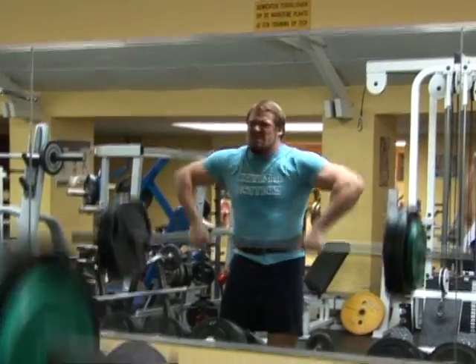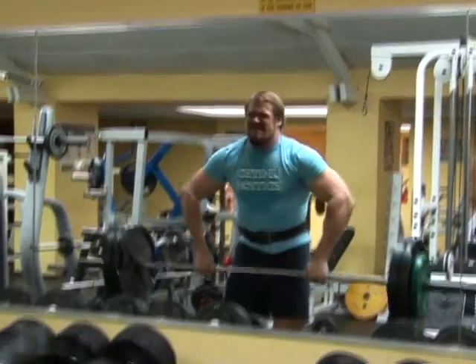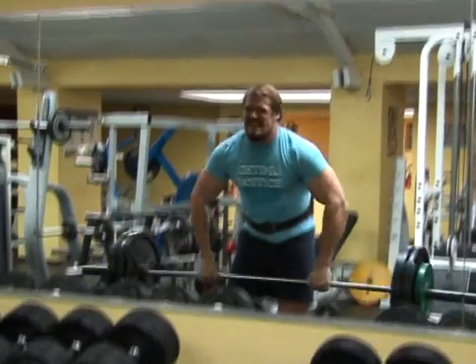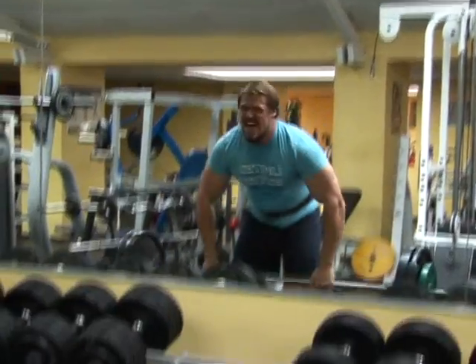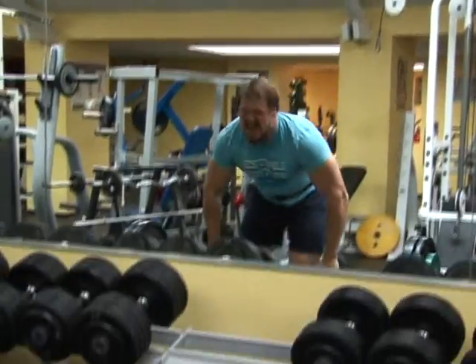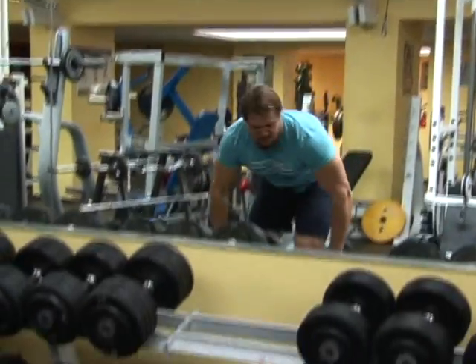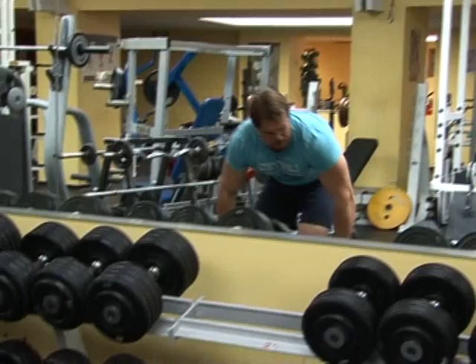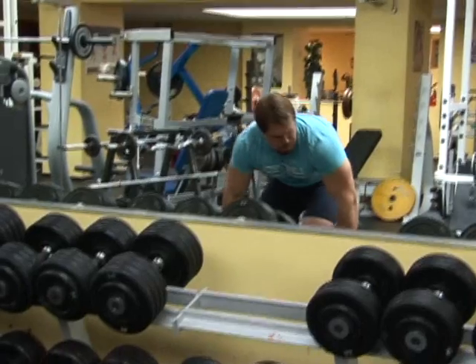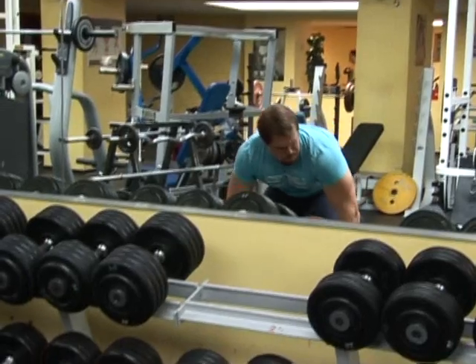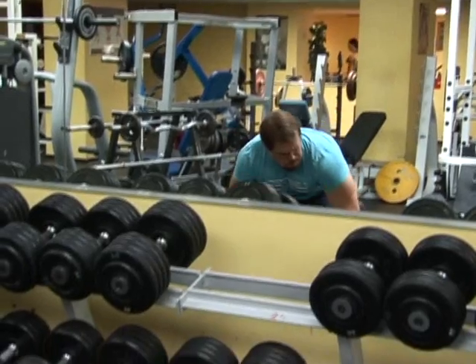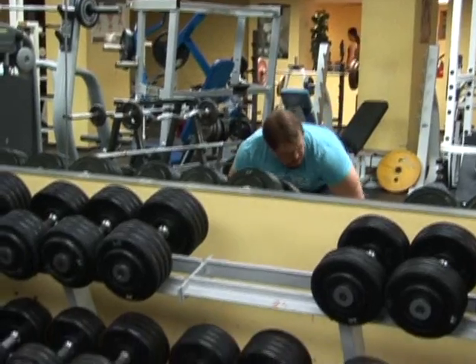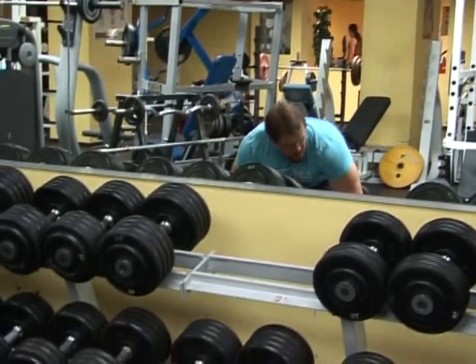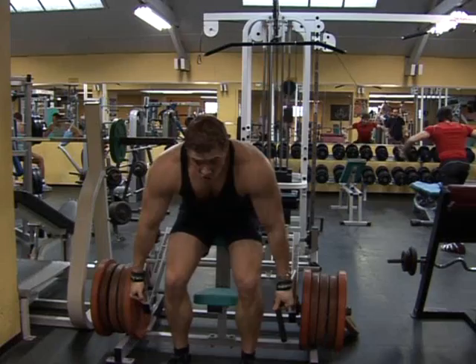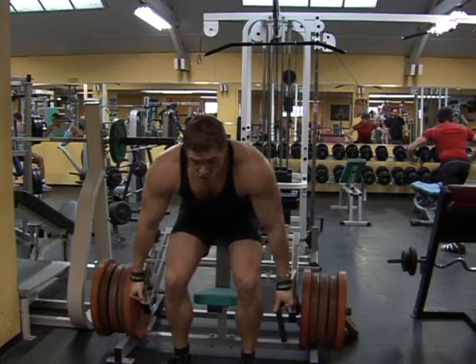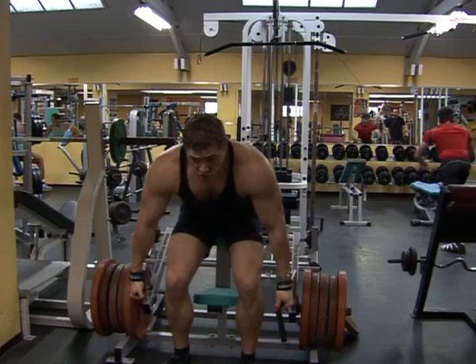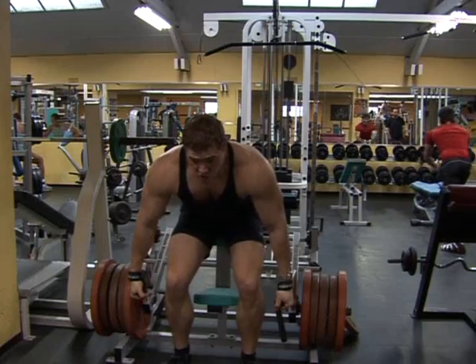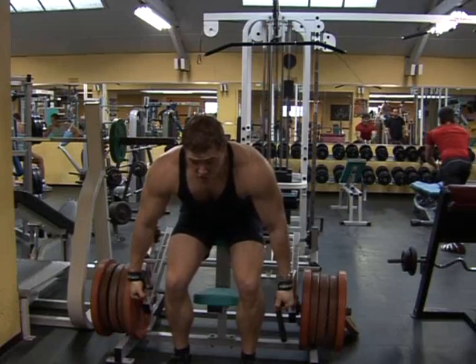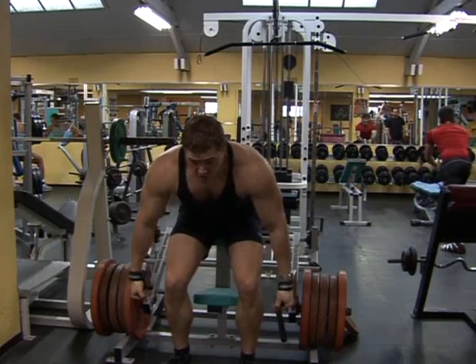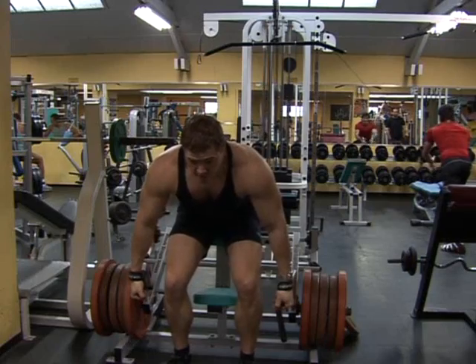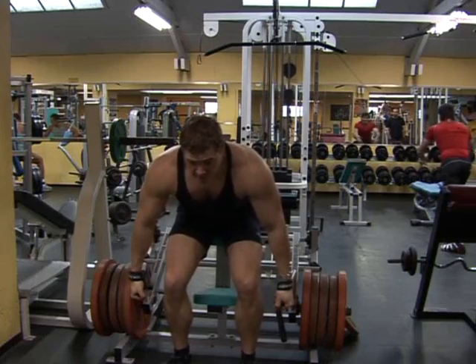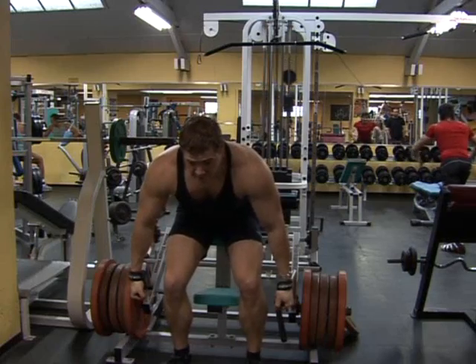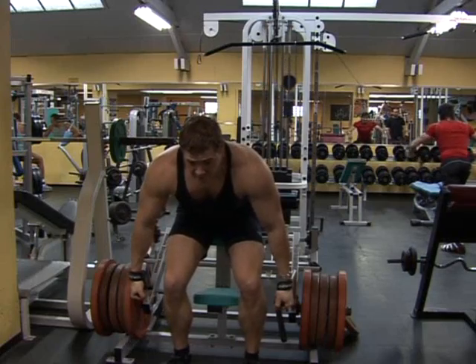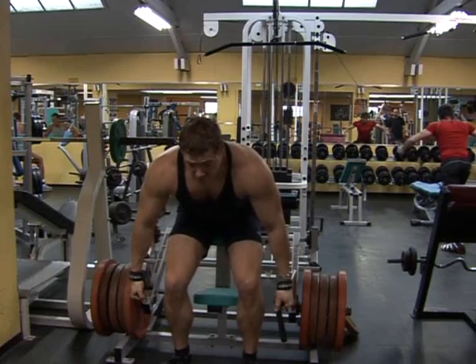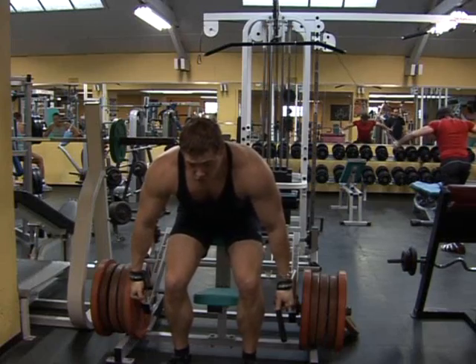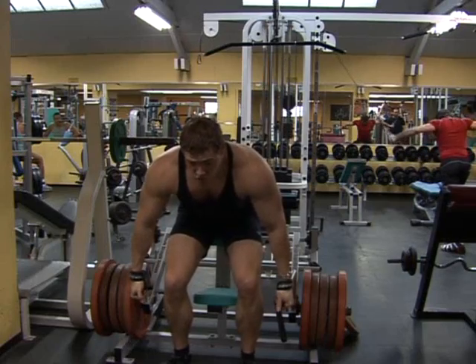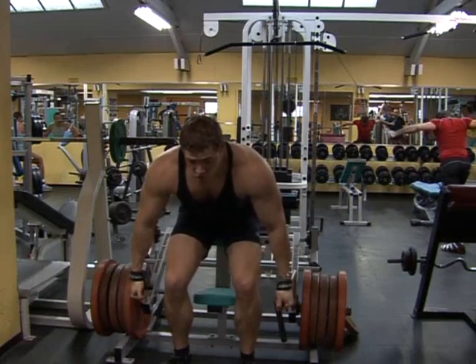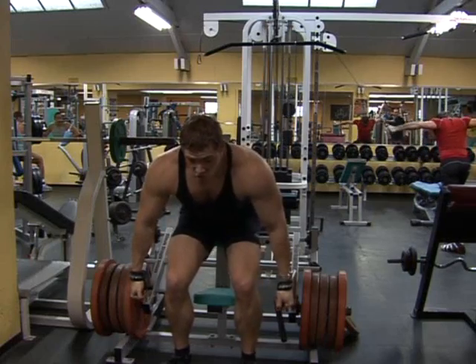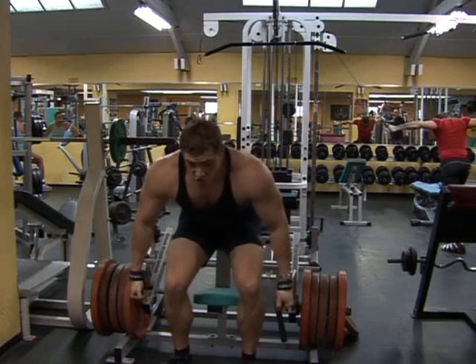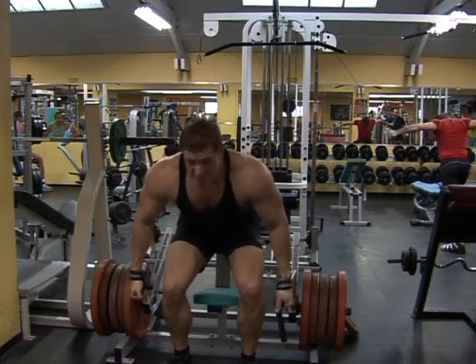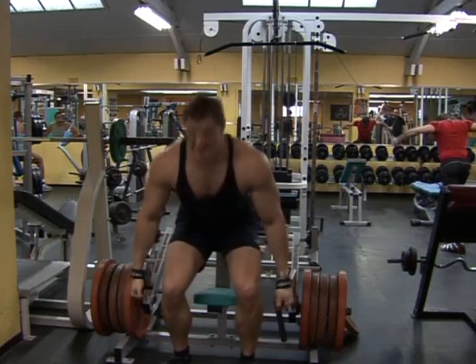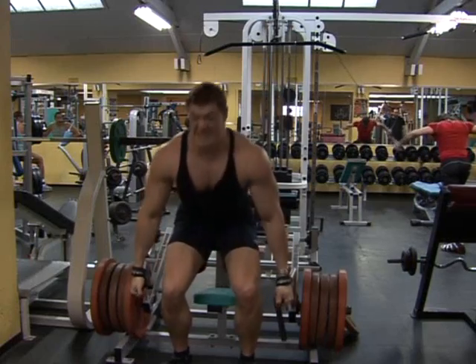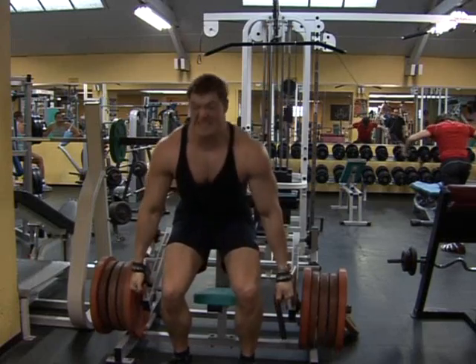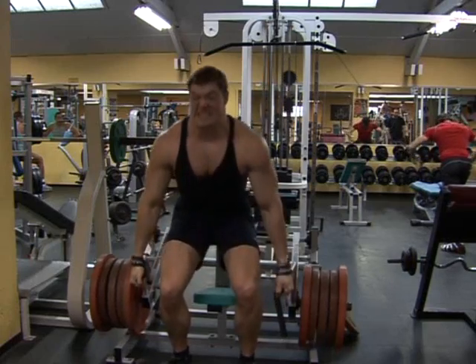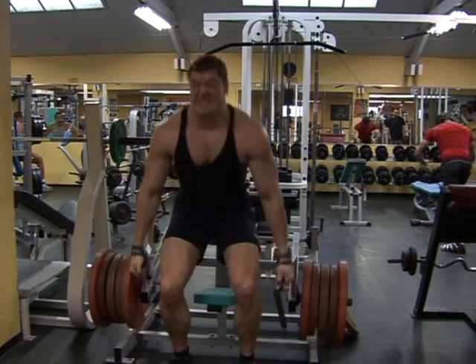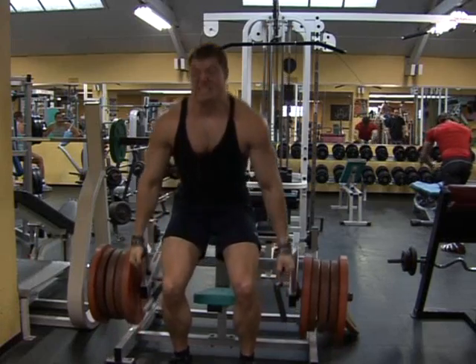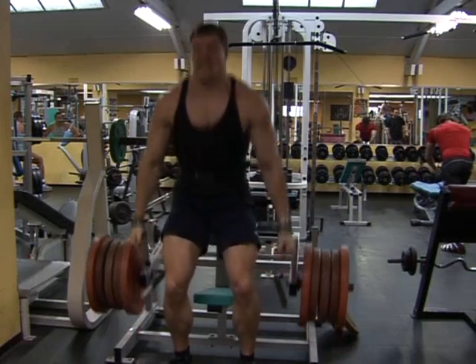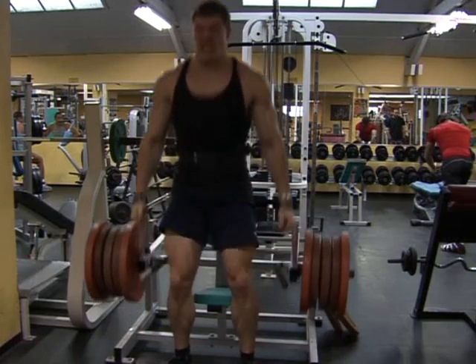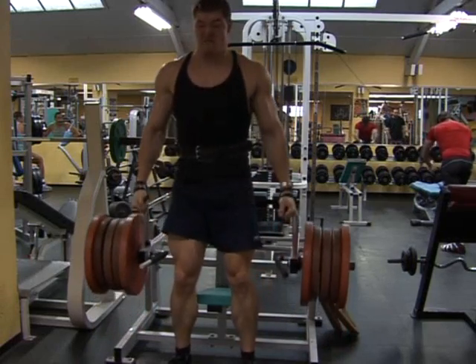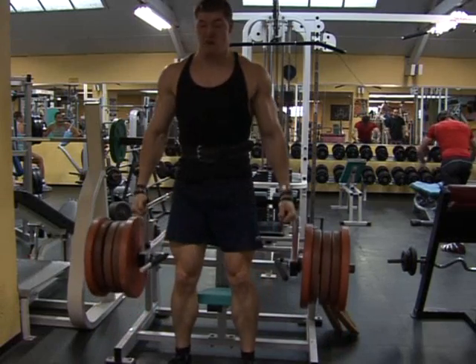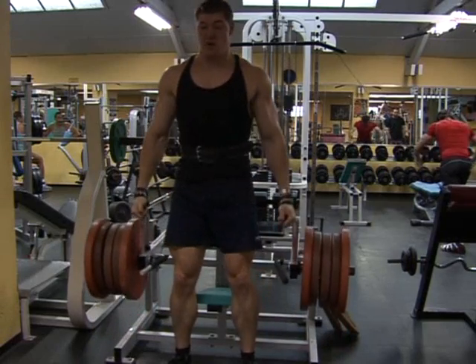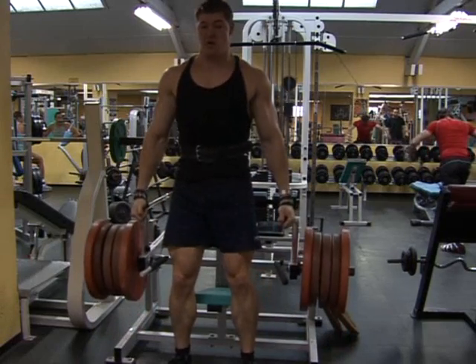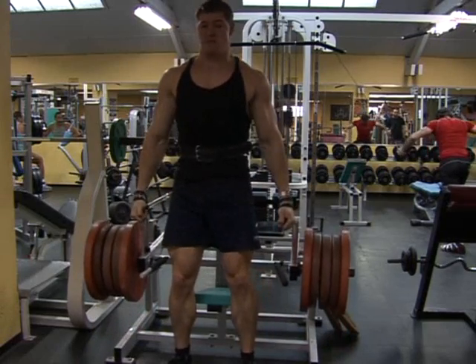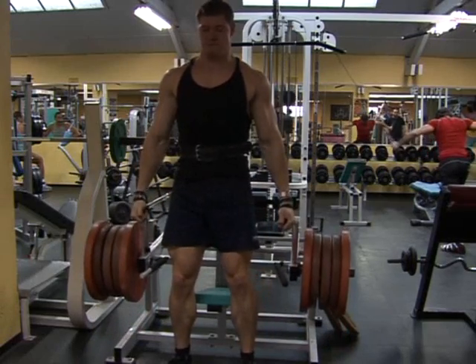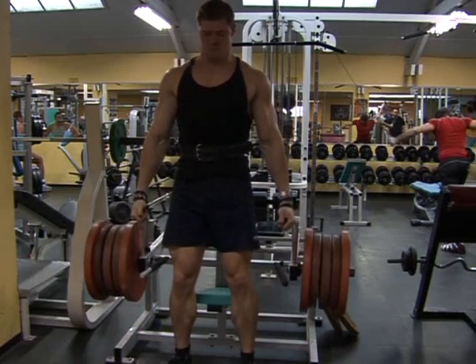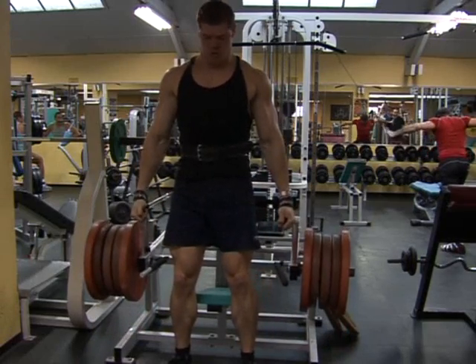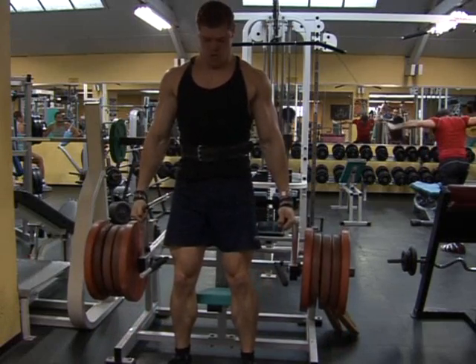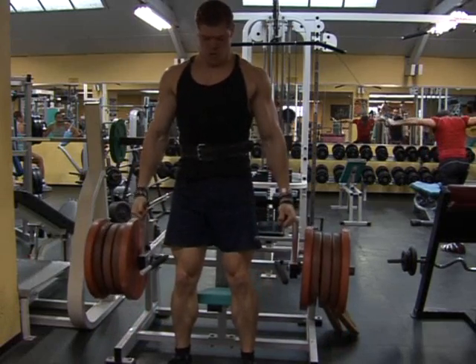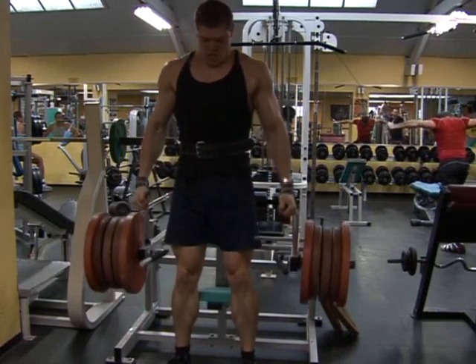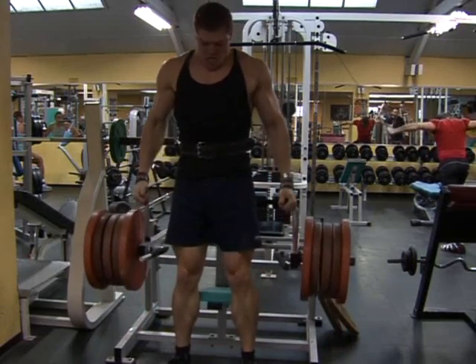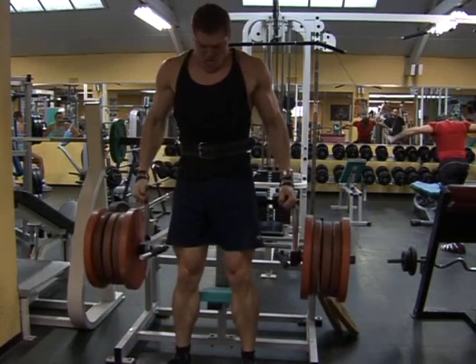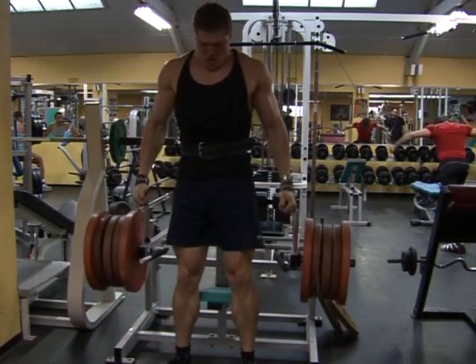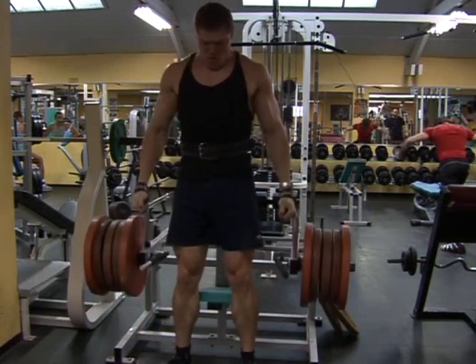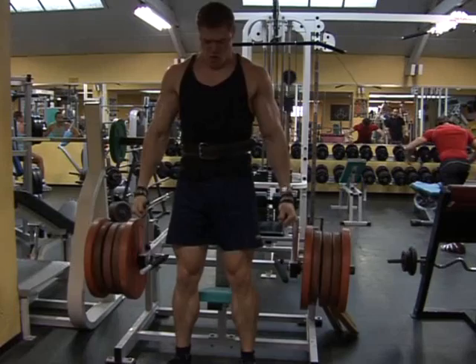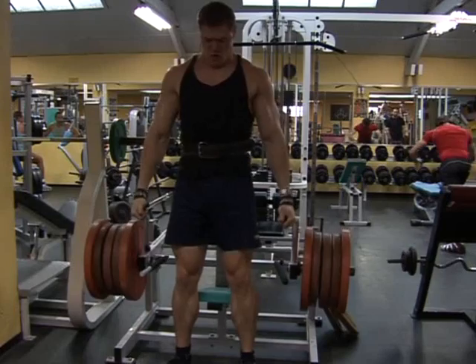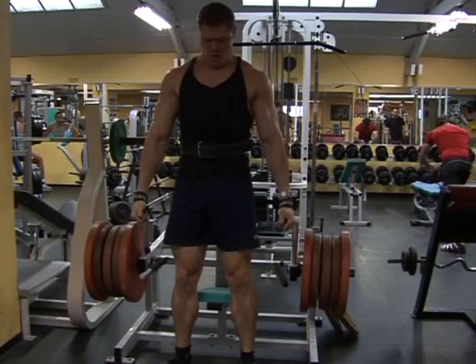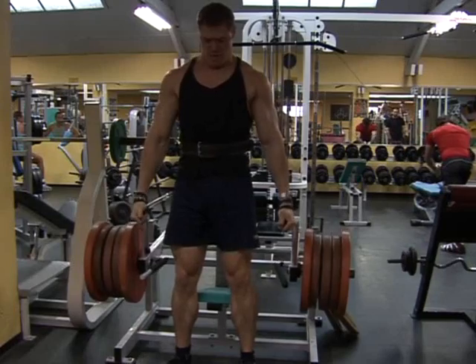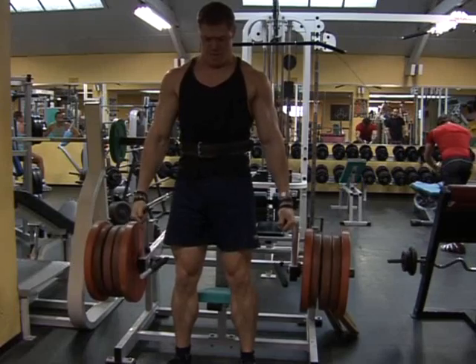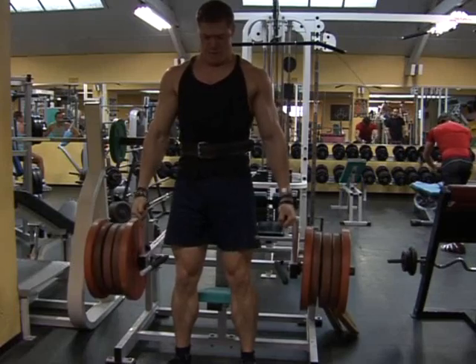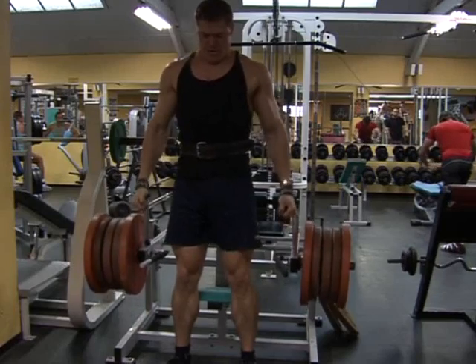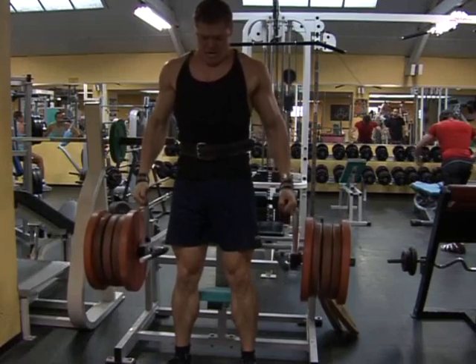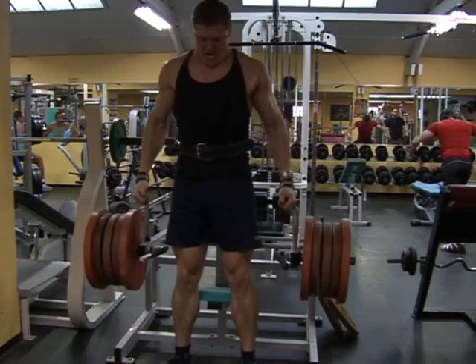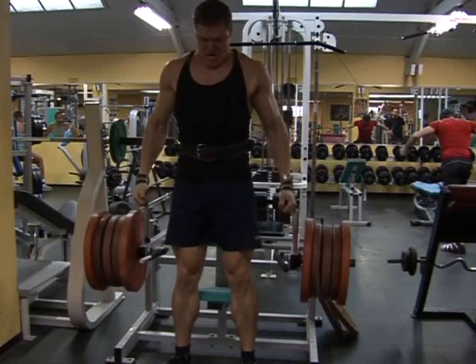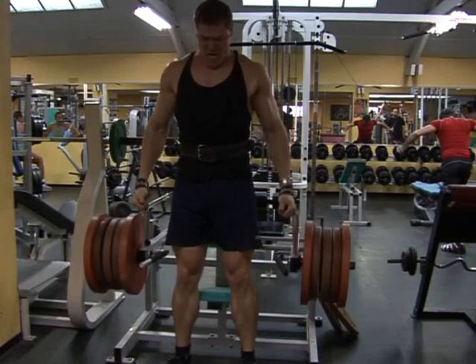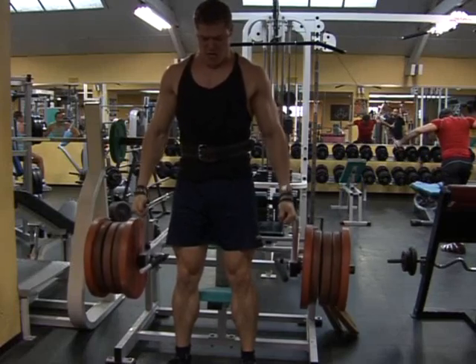It's 110 kilos or more and it's very strenuous. I honestly don't recommend it, but it's in the video and it's what I do anyway.